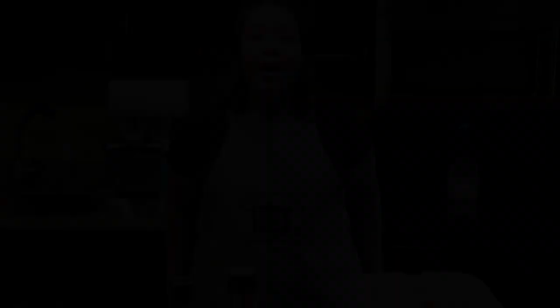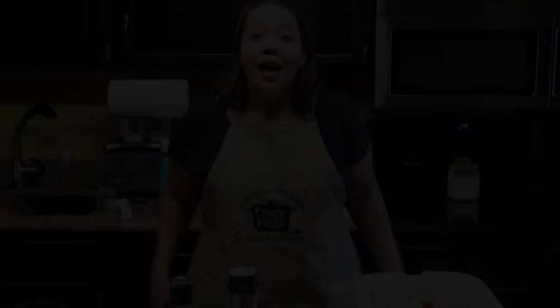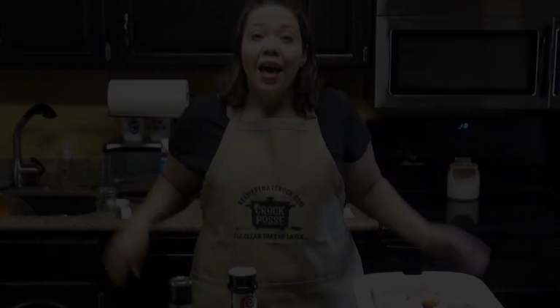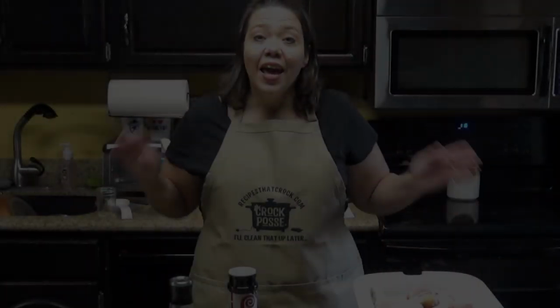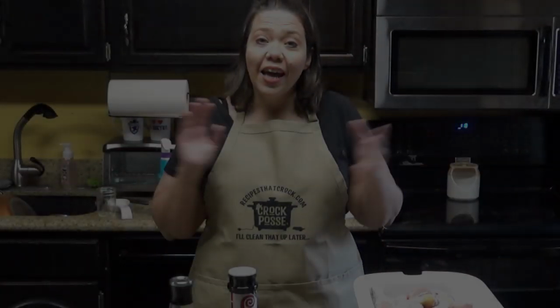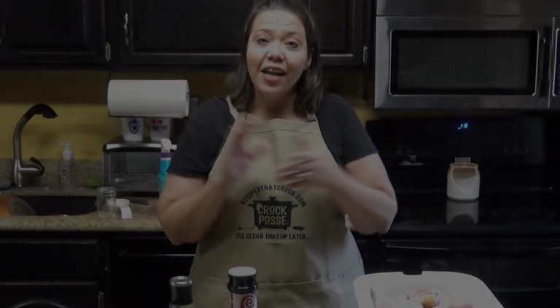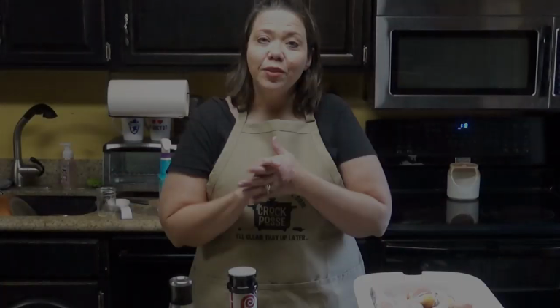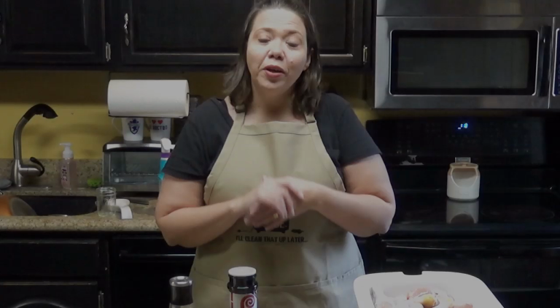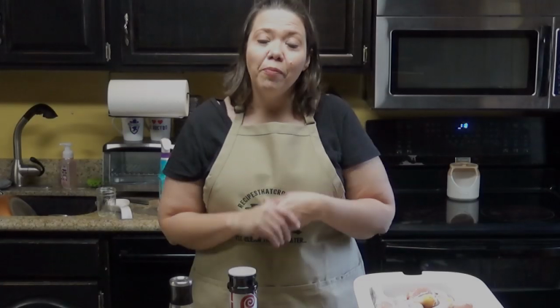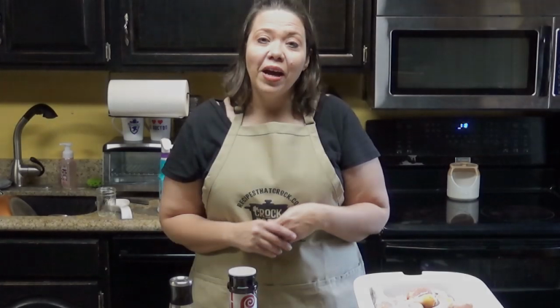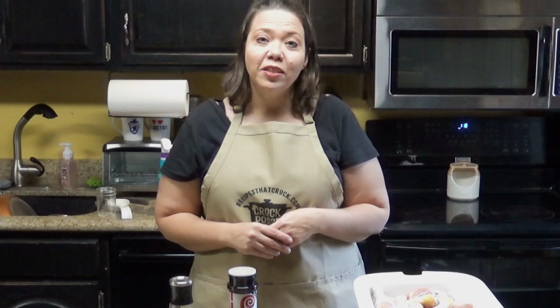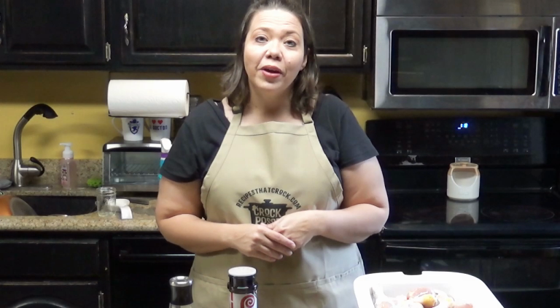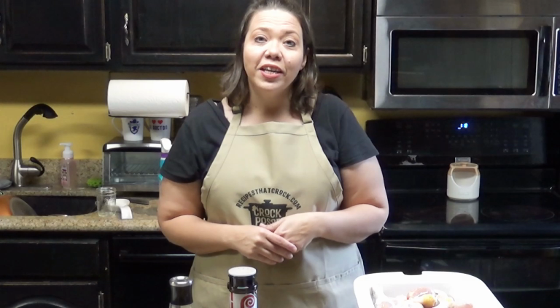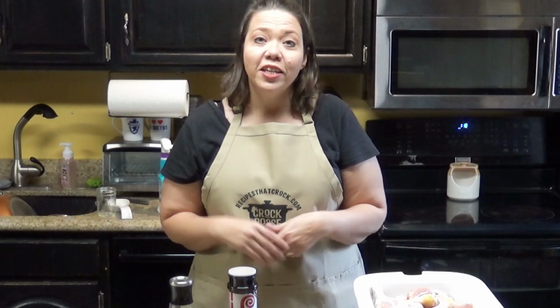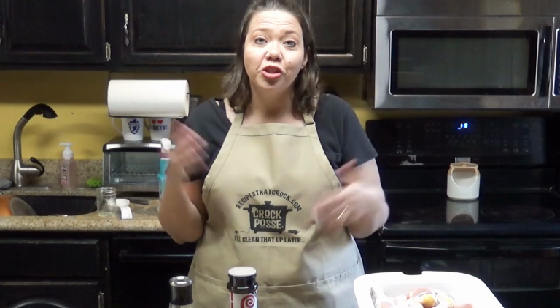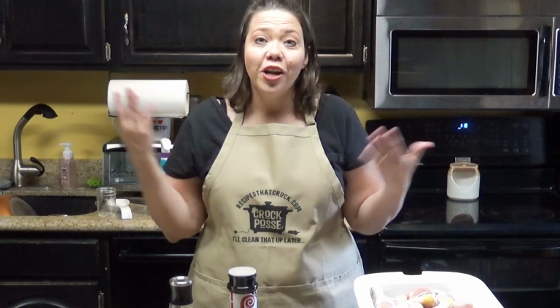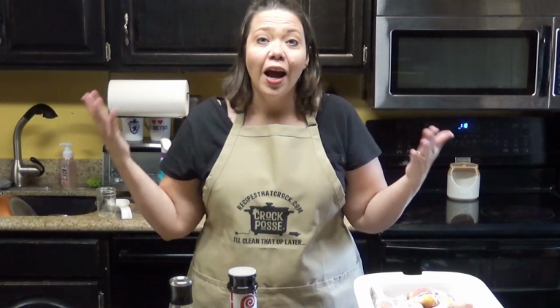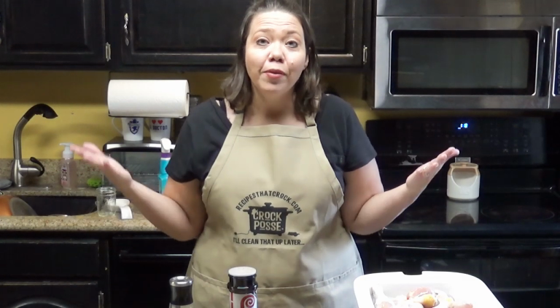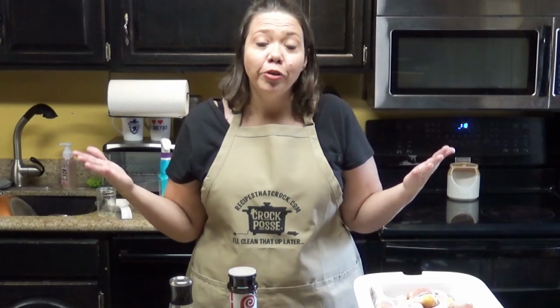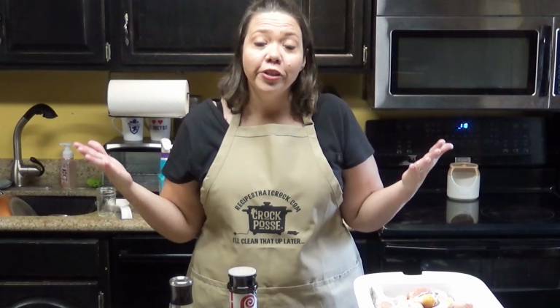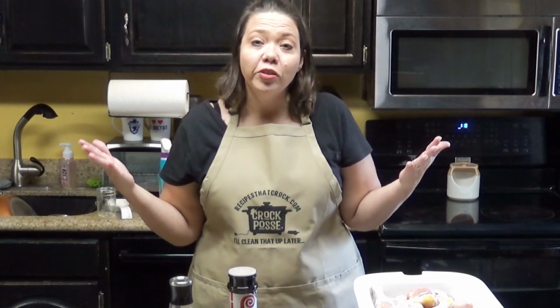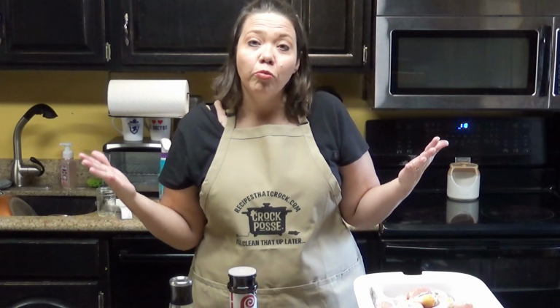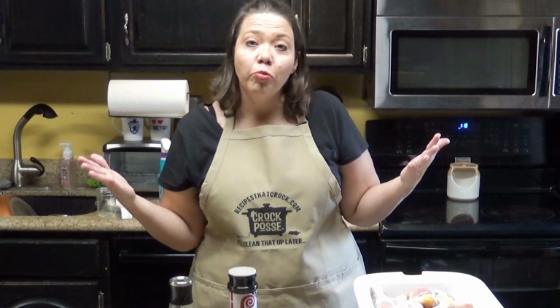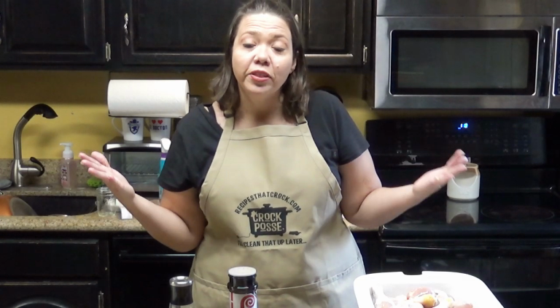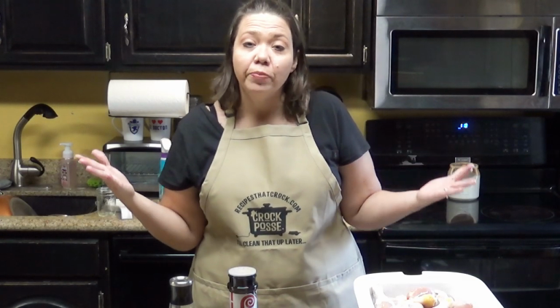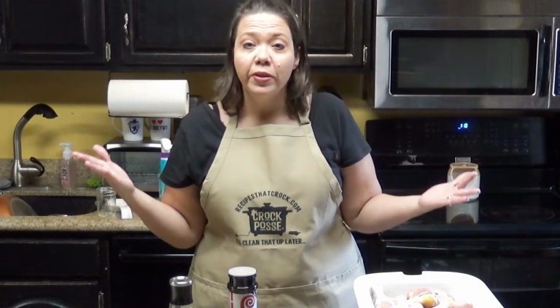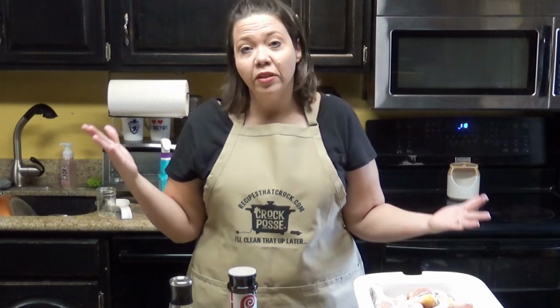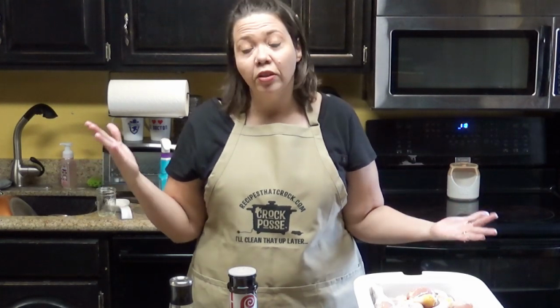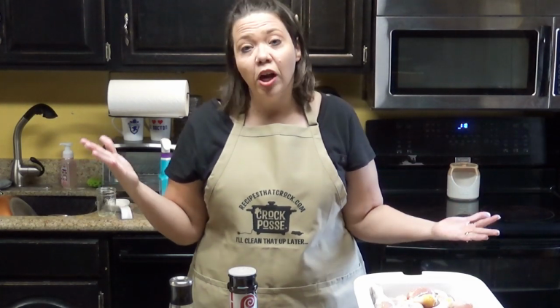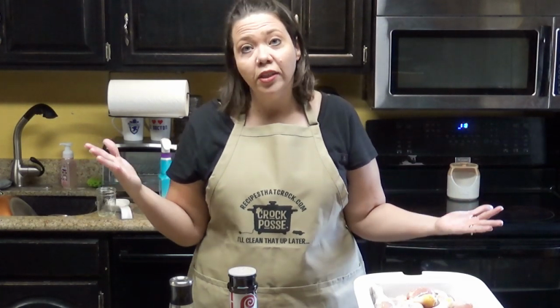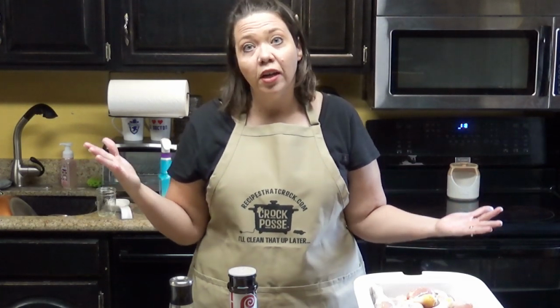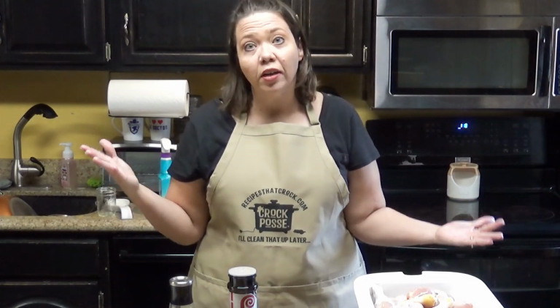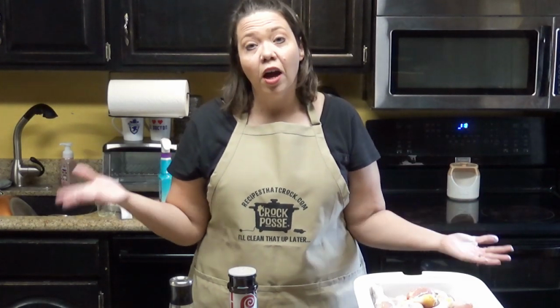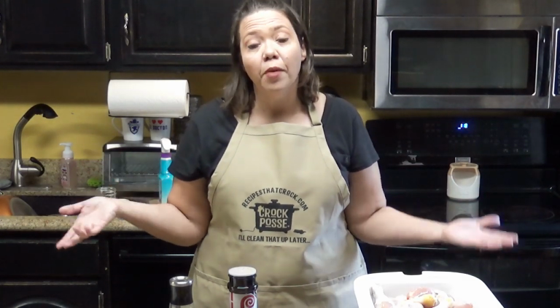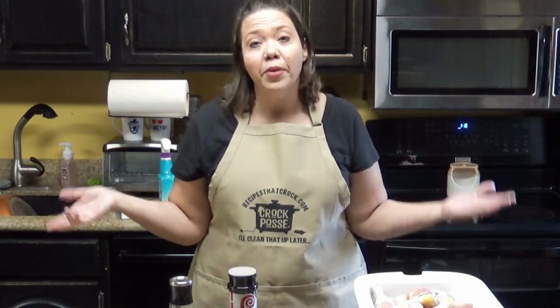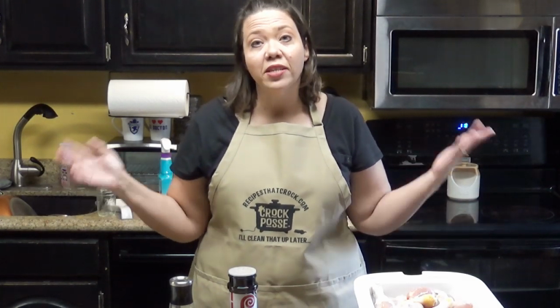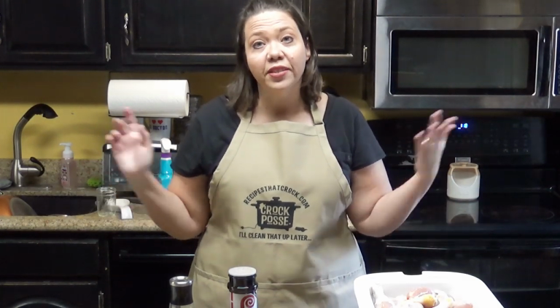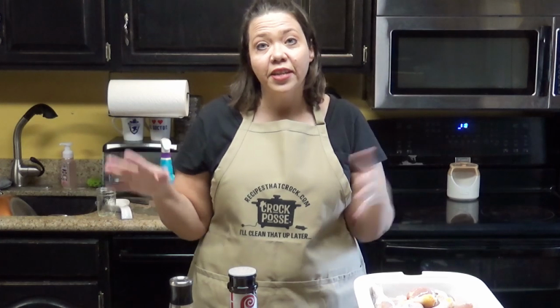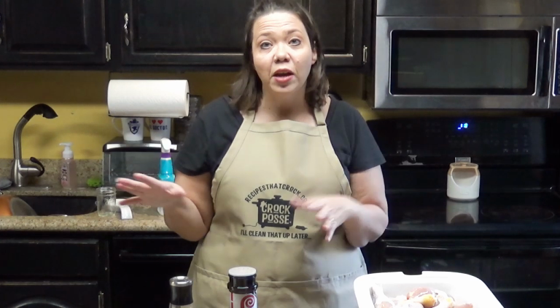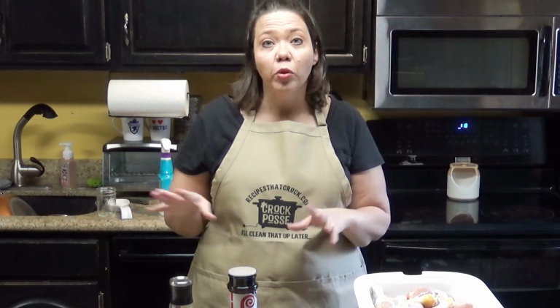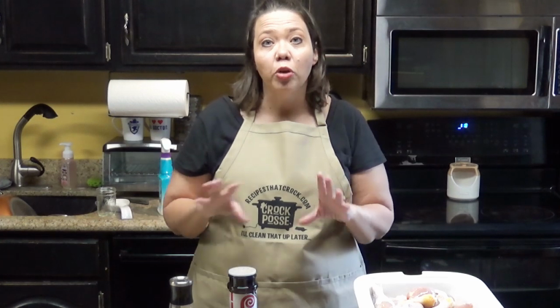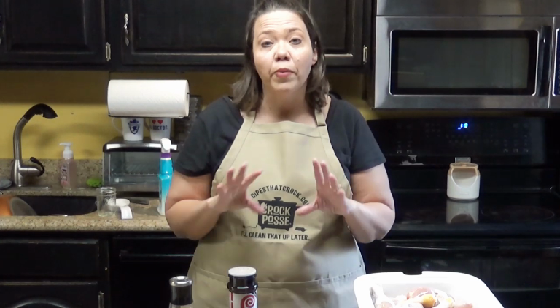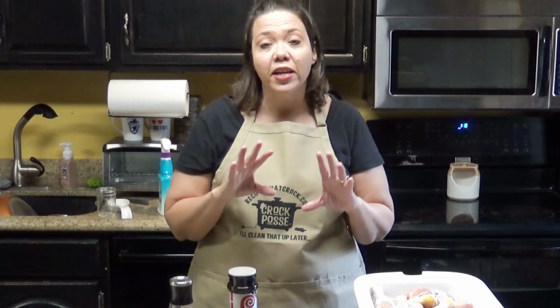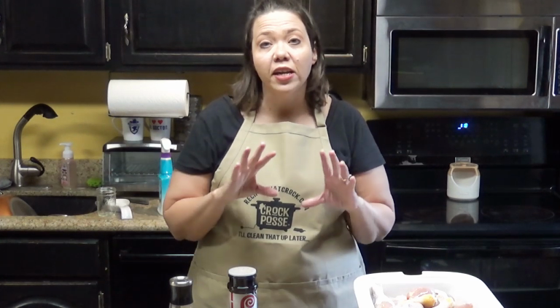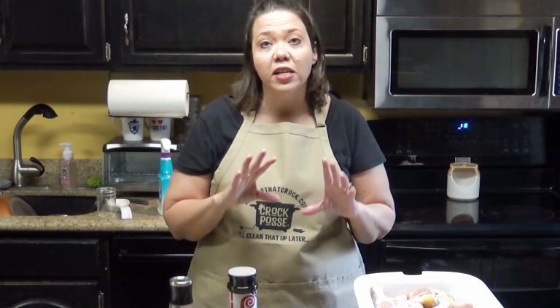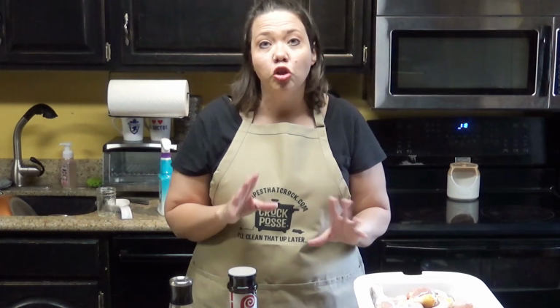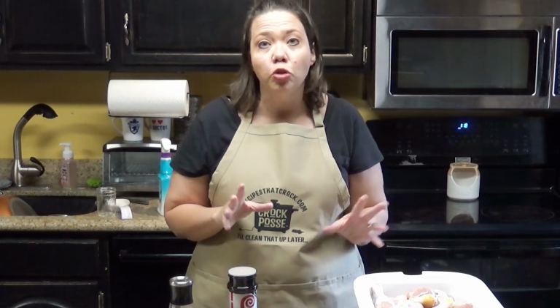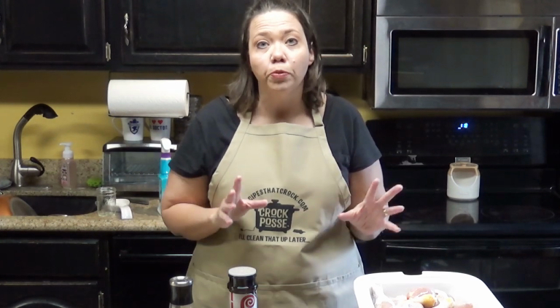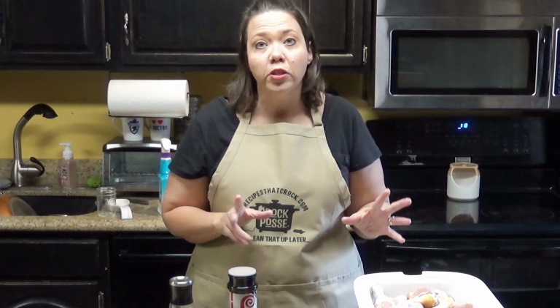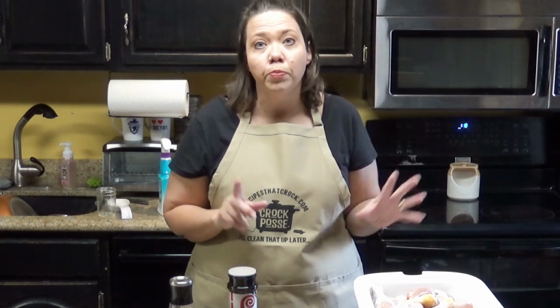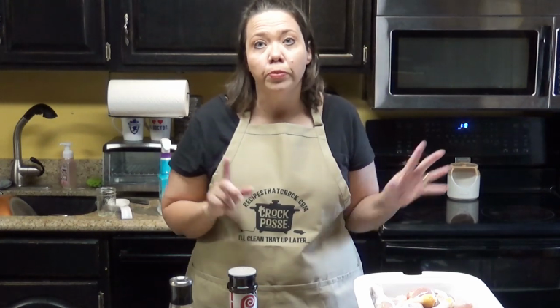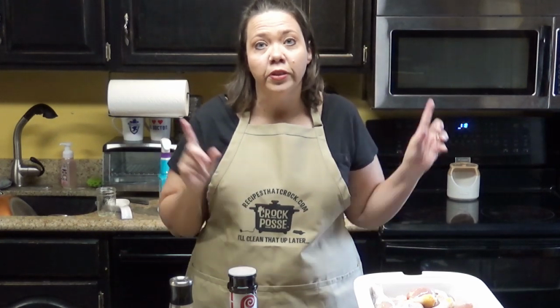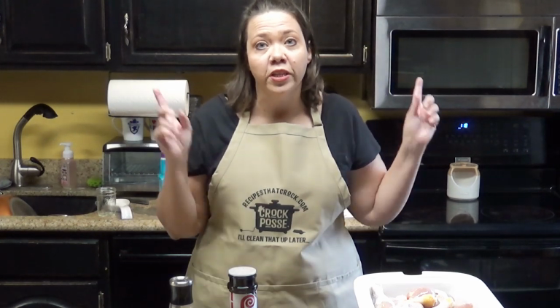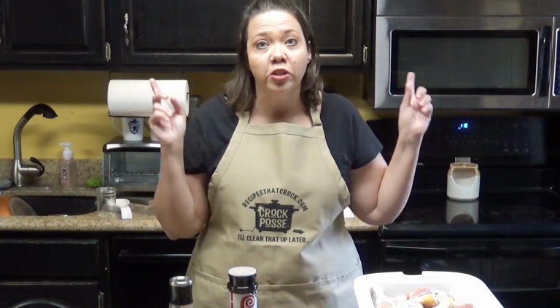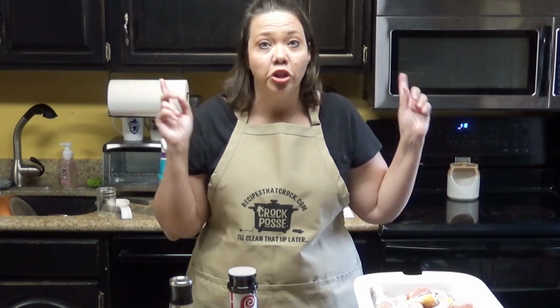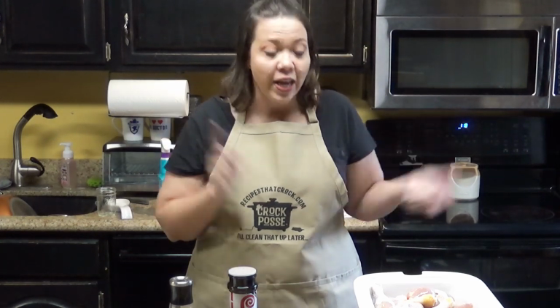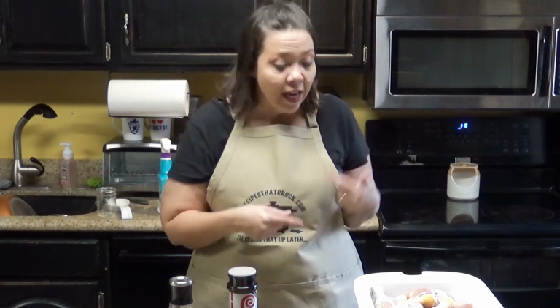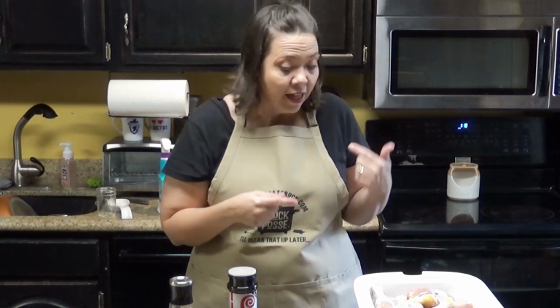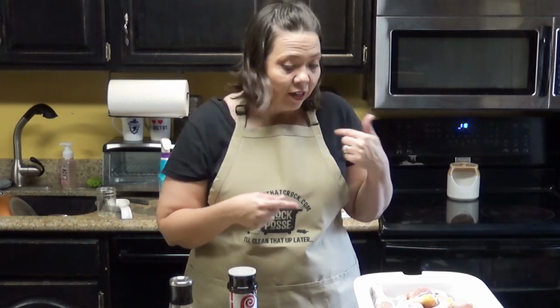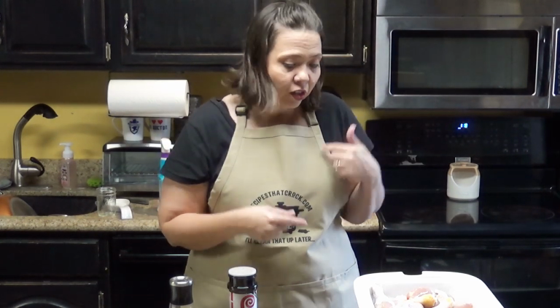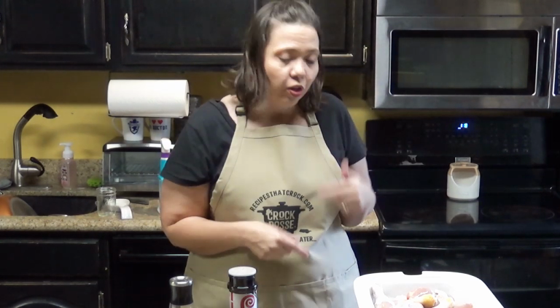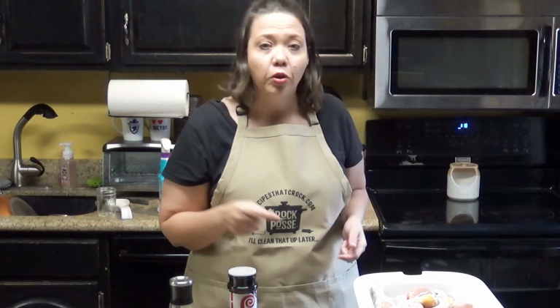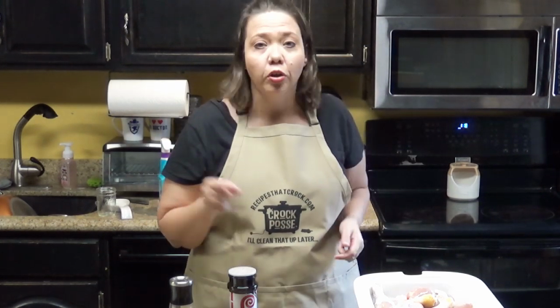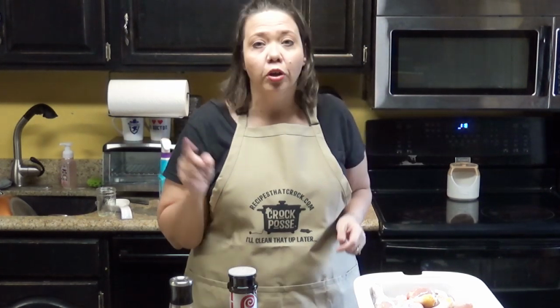Hey guys, welcome back to my kitchen. I am Kris from recipesatcrock.com and today we are making a super simple dish in the slow cooker.